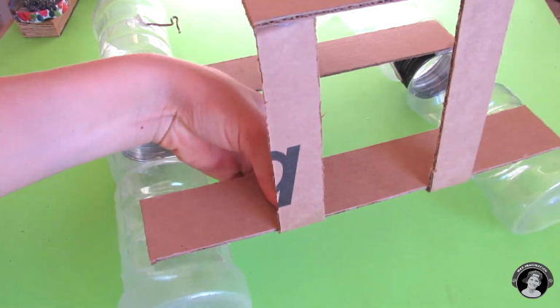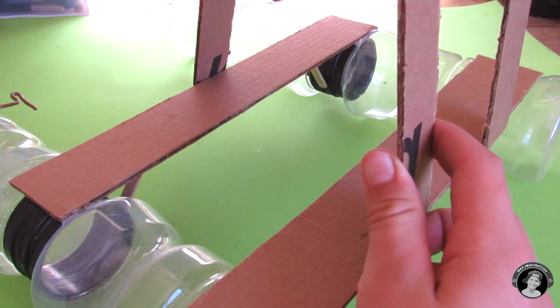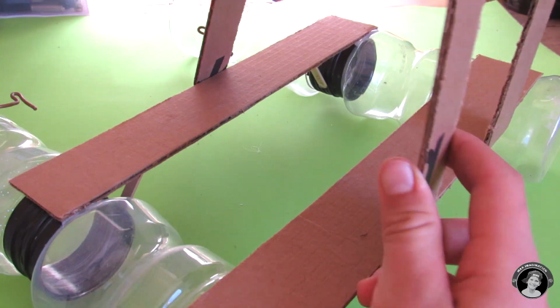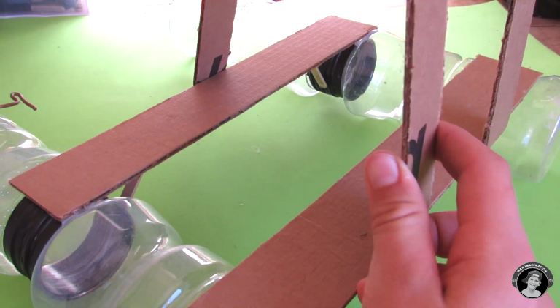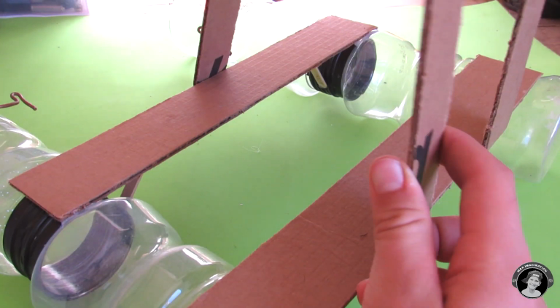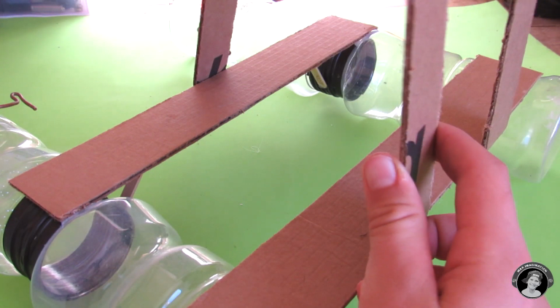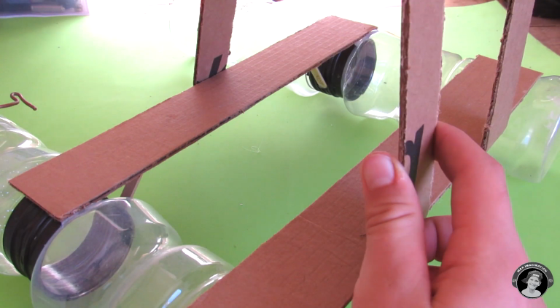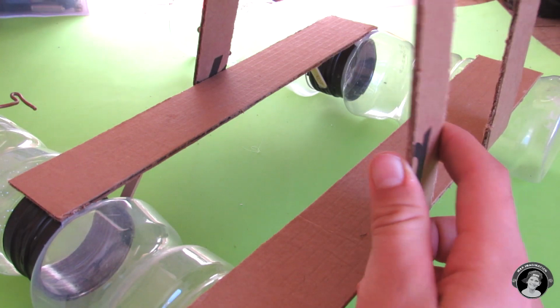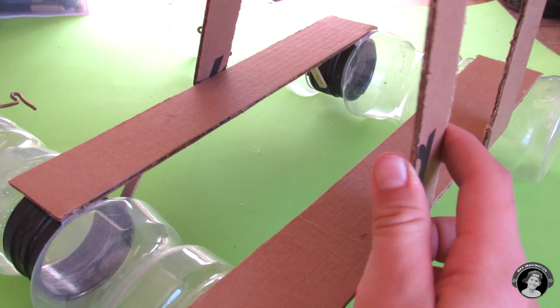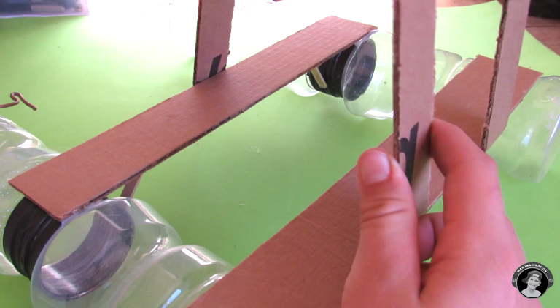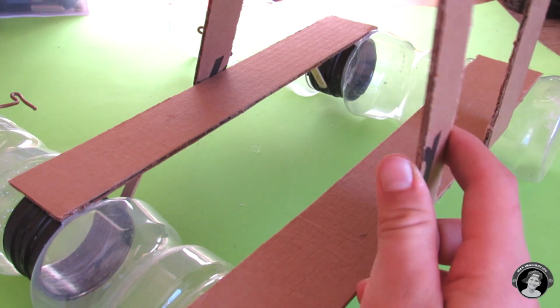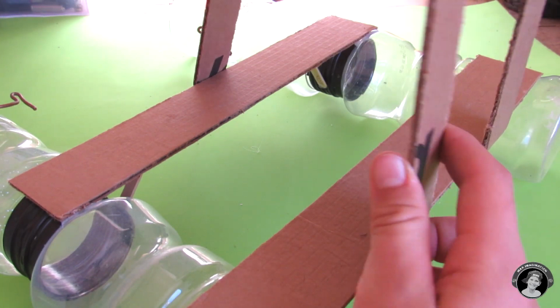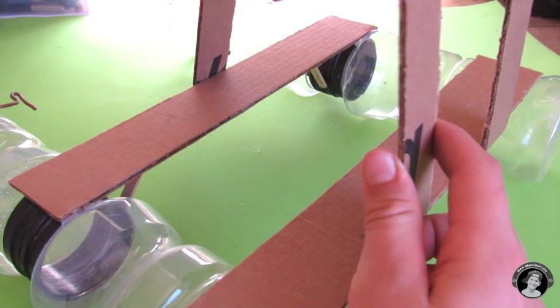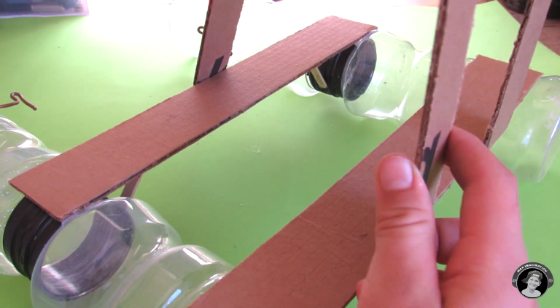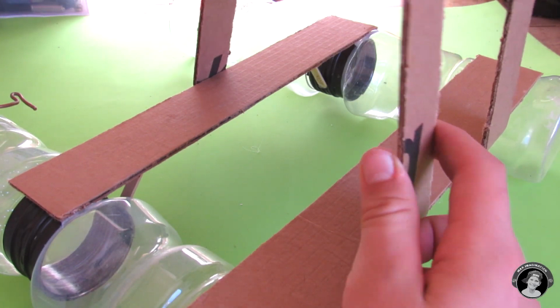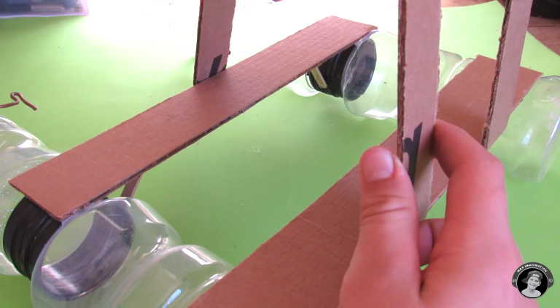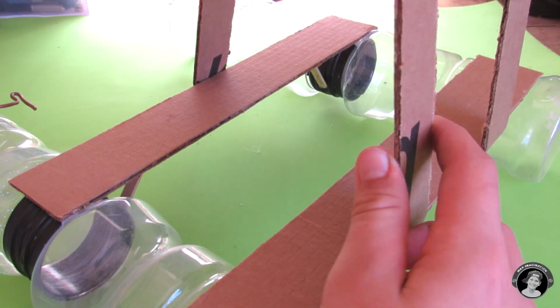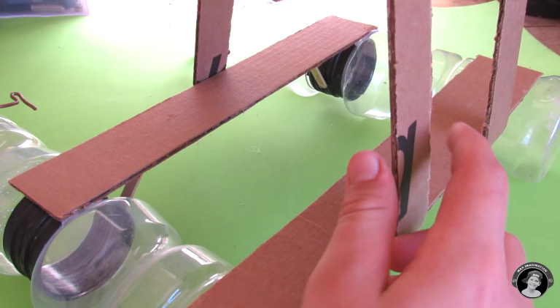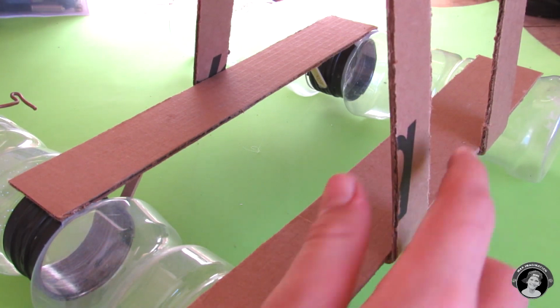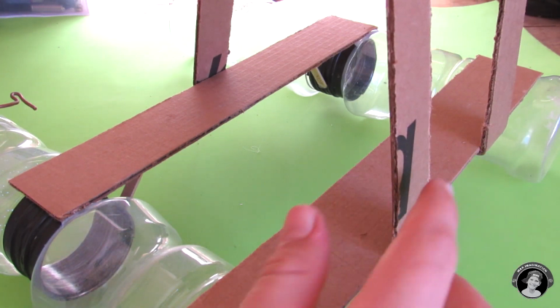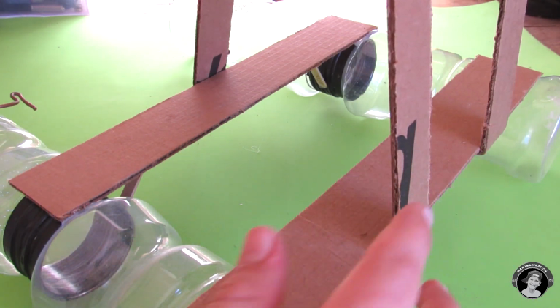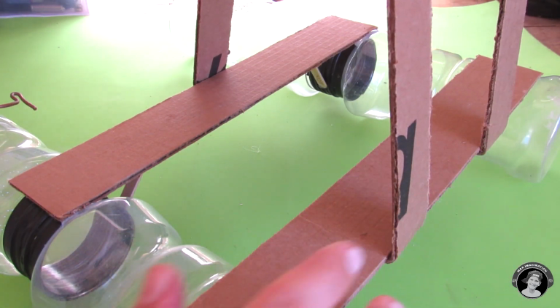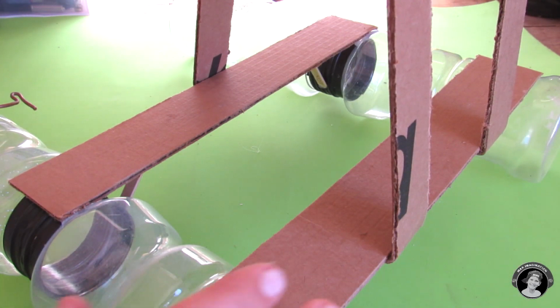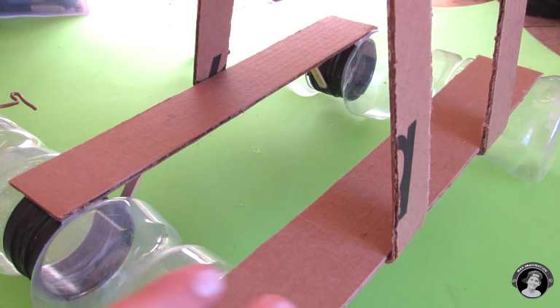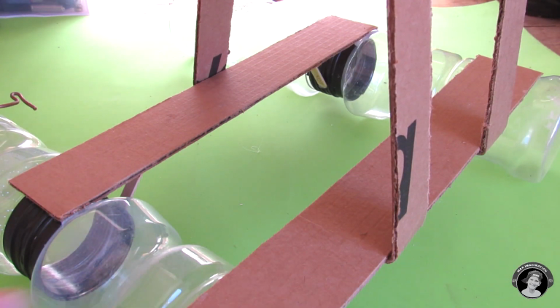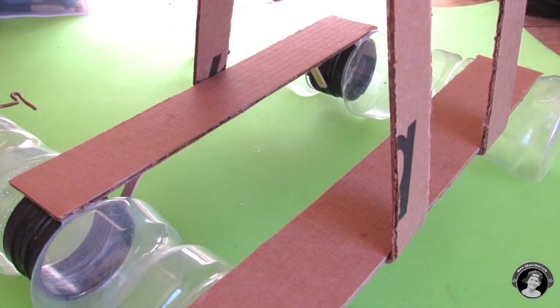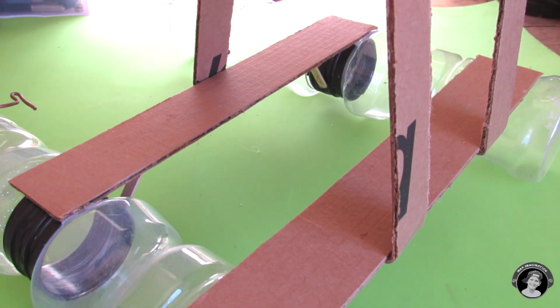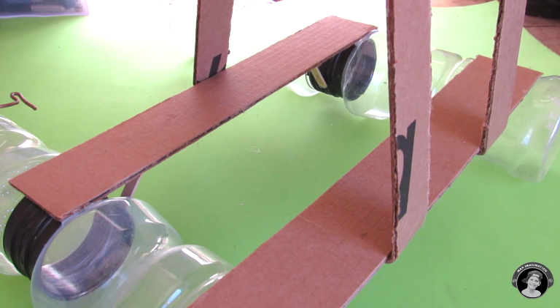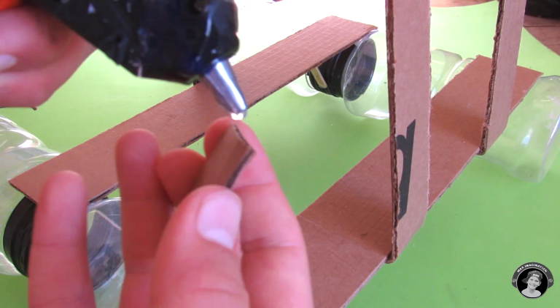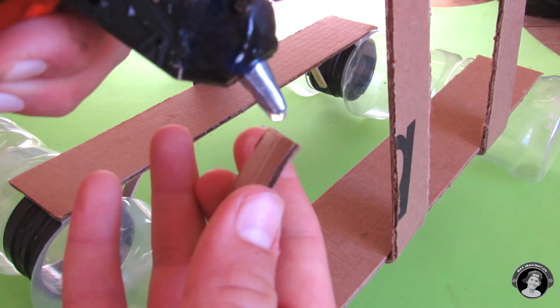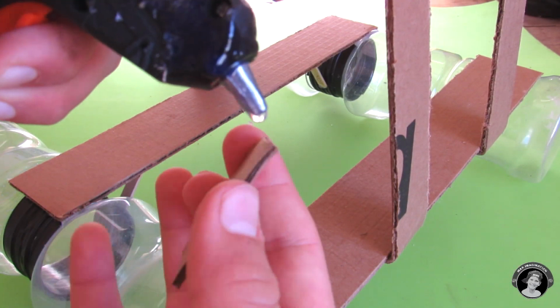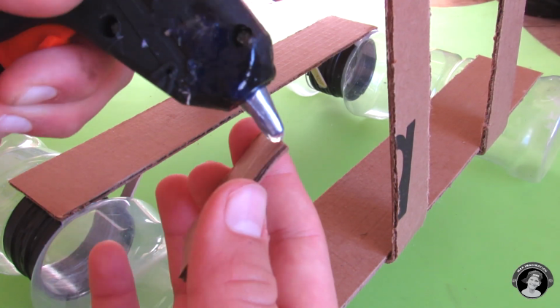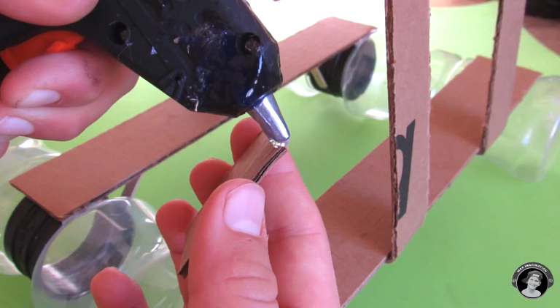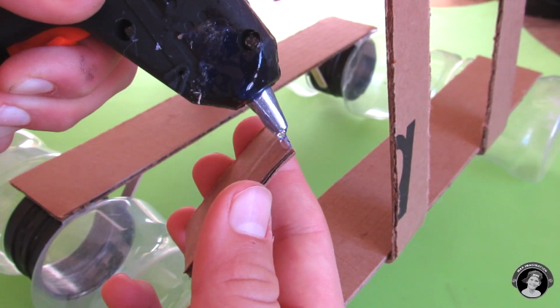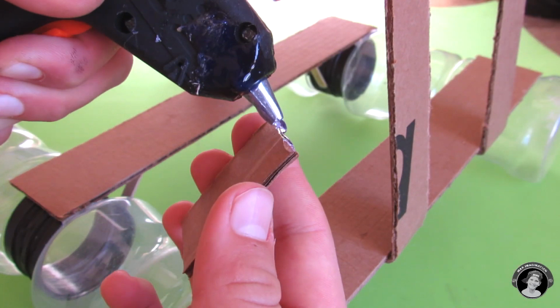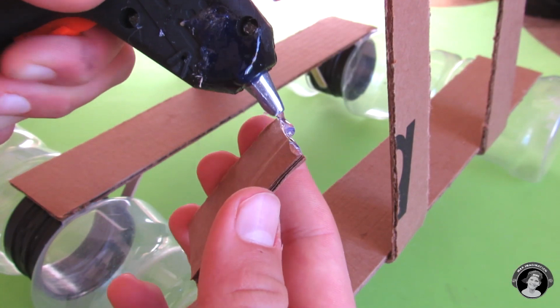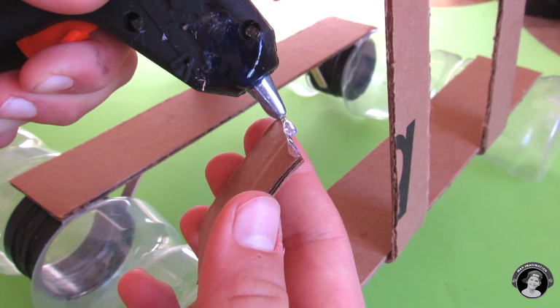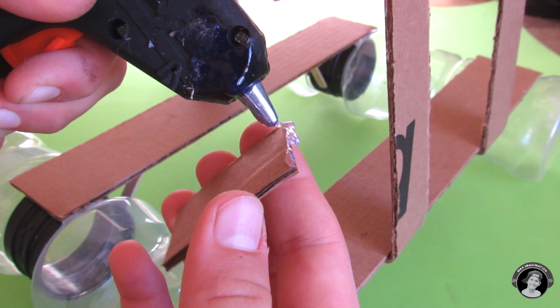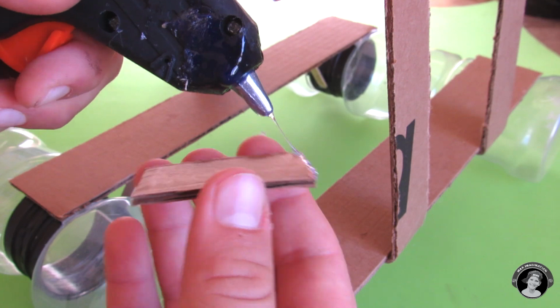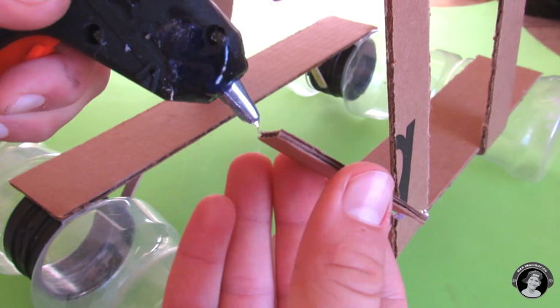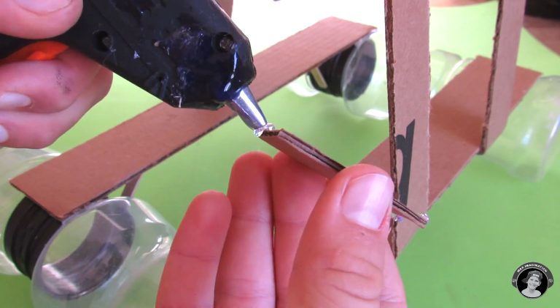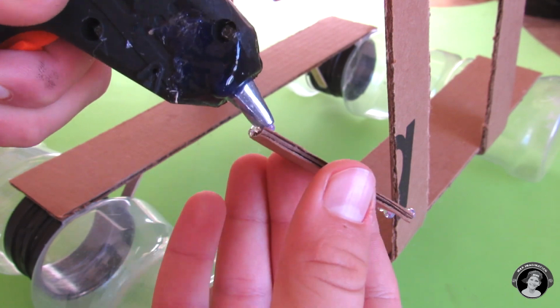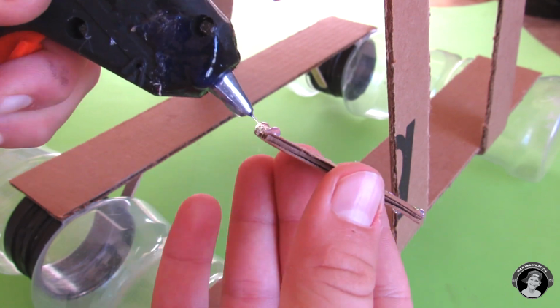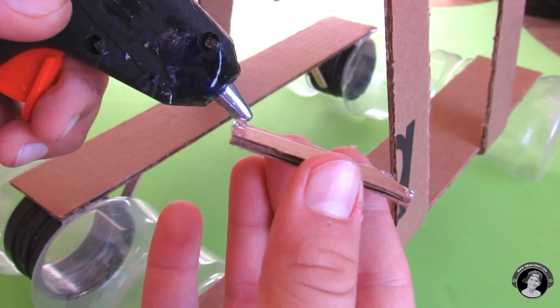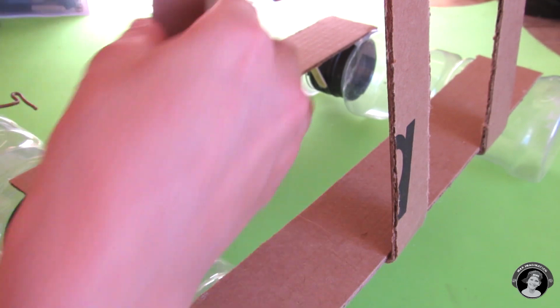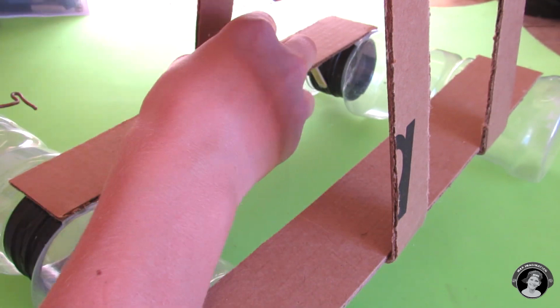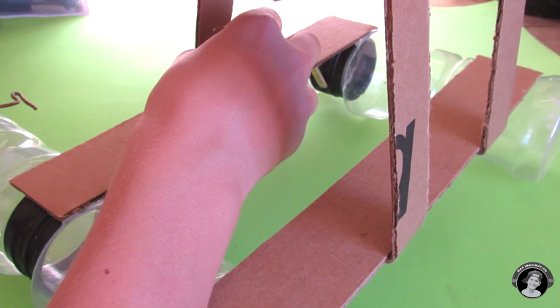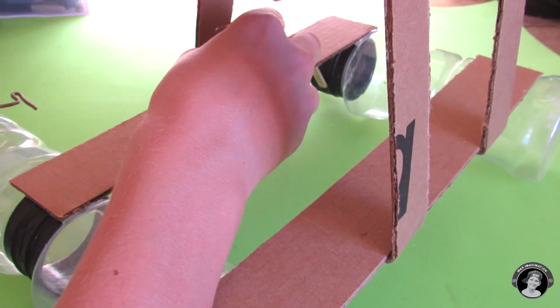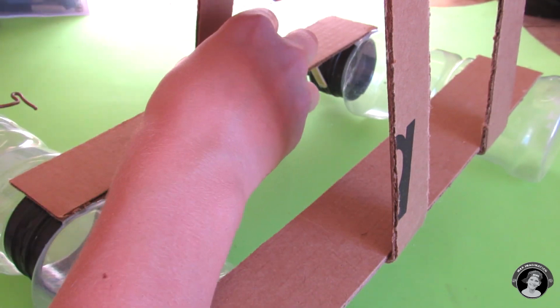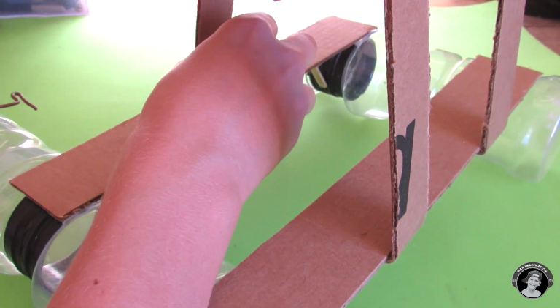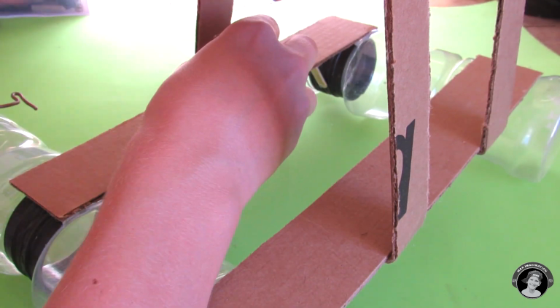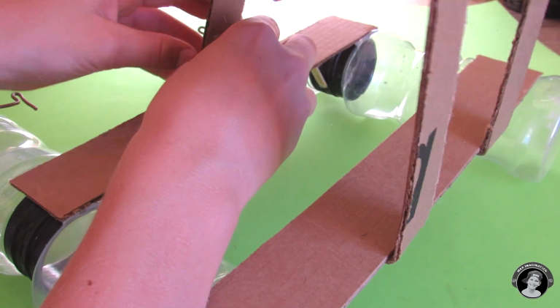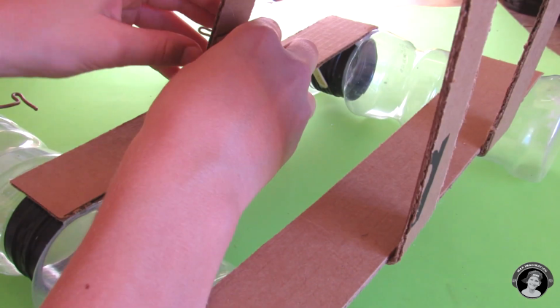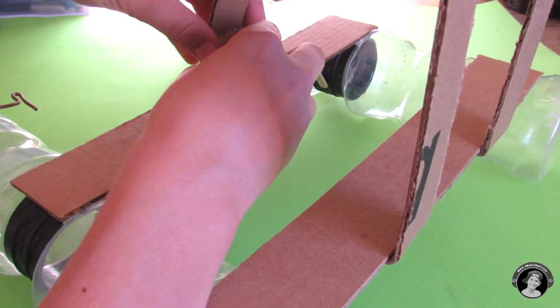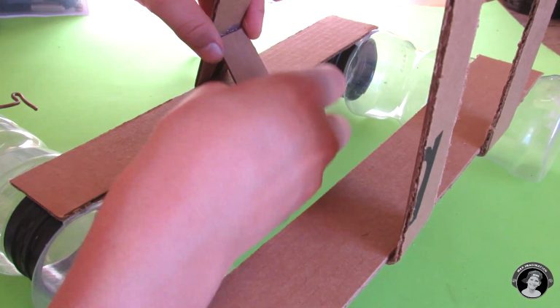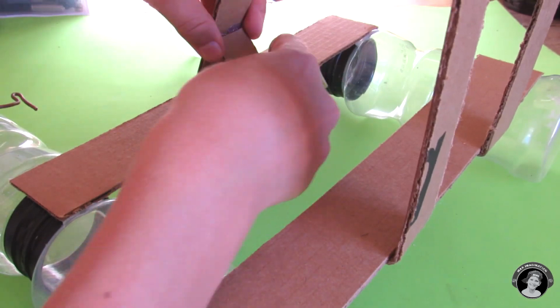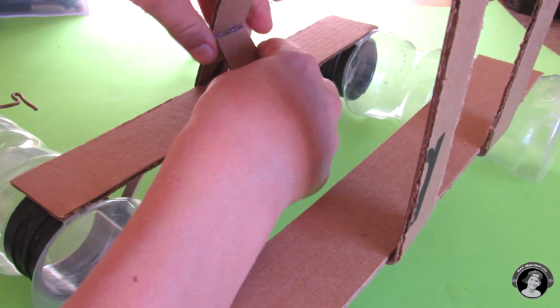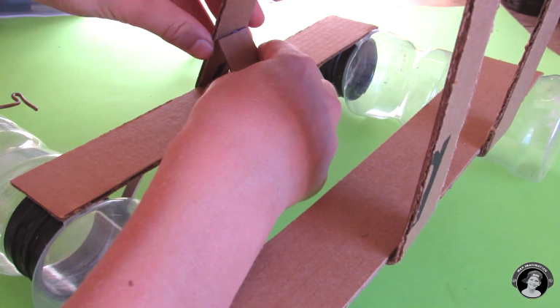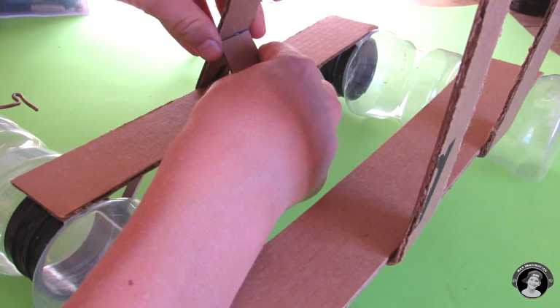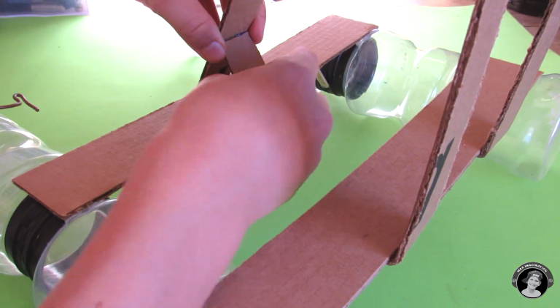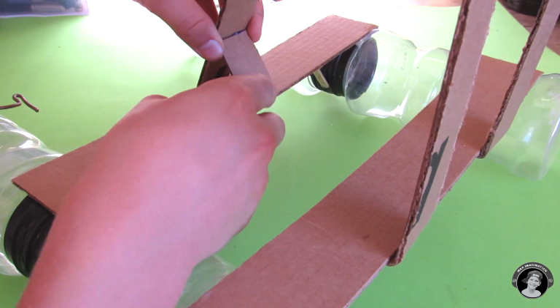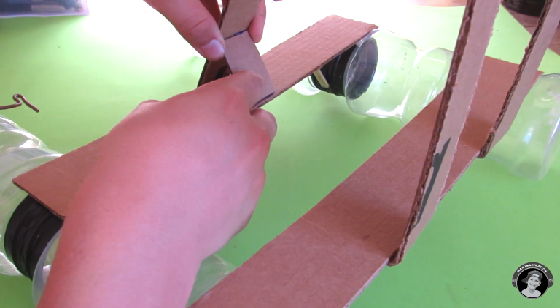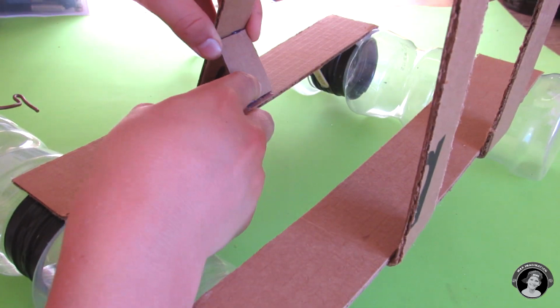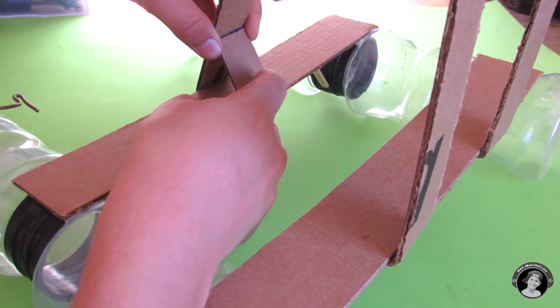As you can see here, these legs are a bit too wobbly, so we have to glue some cardboard onto the insides for some support.